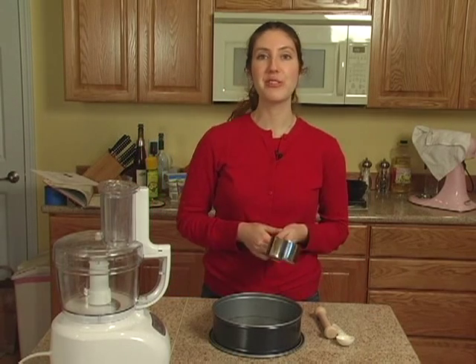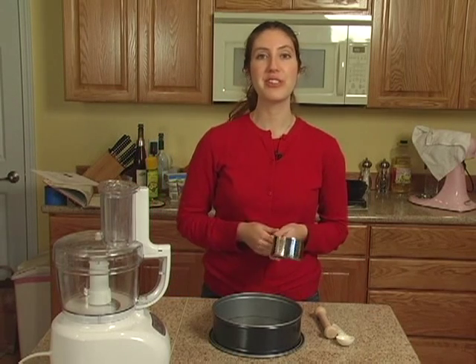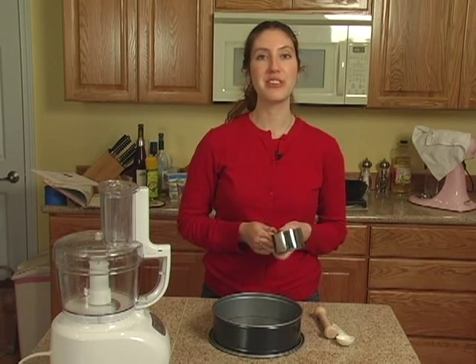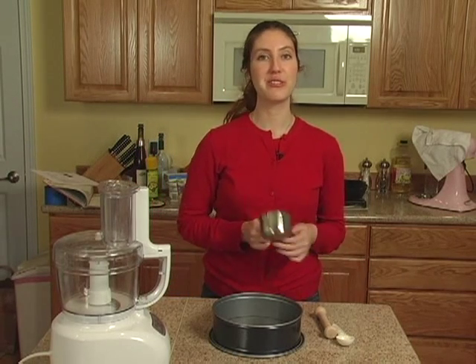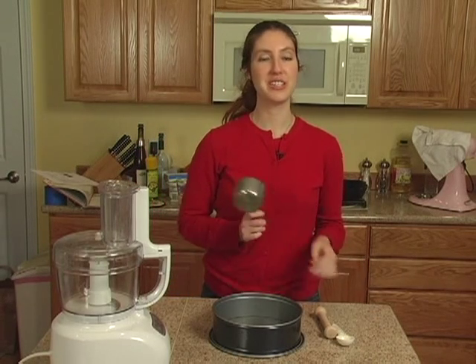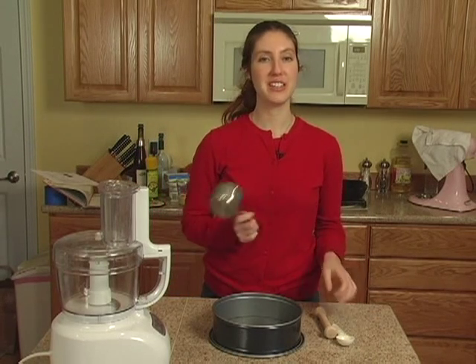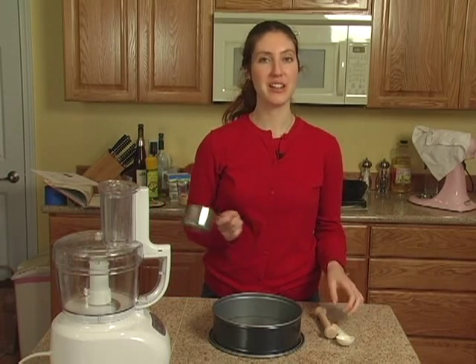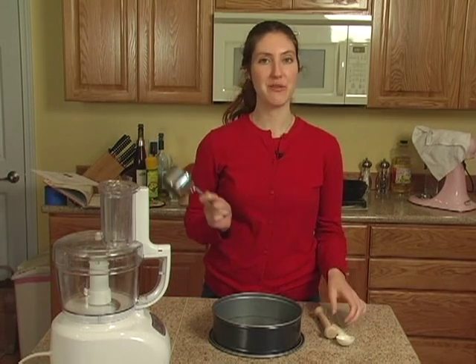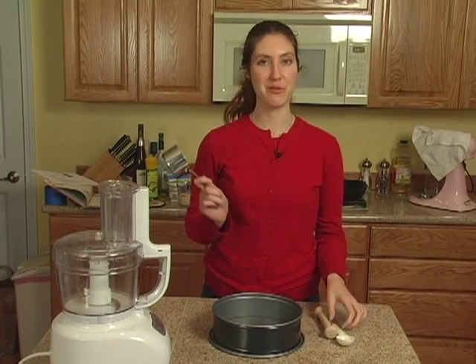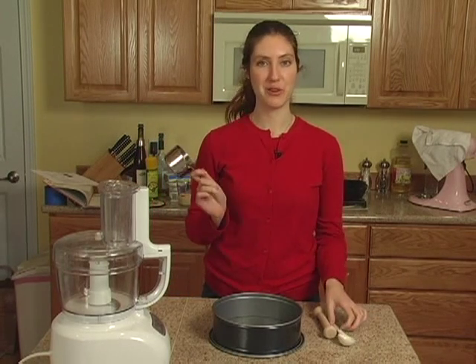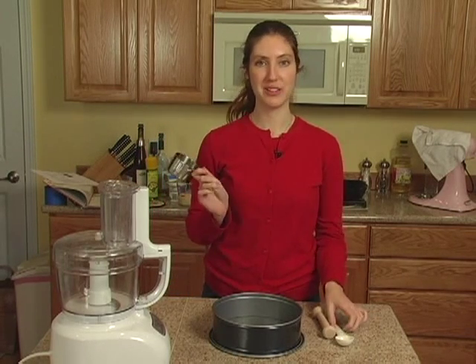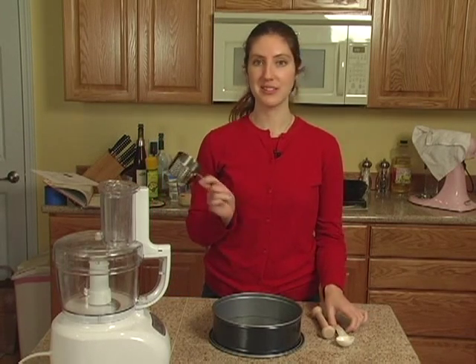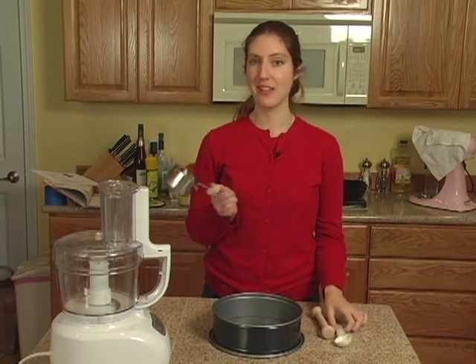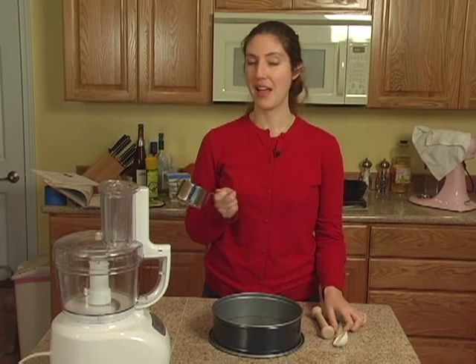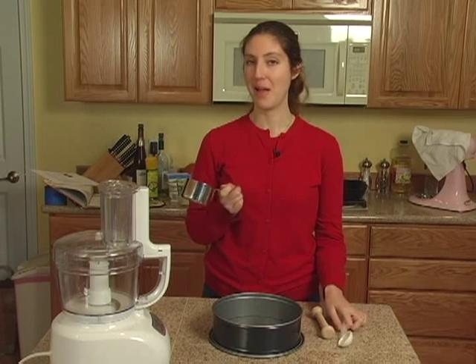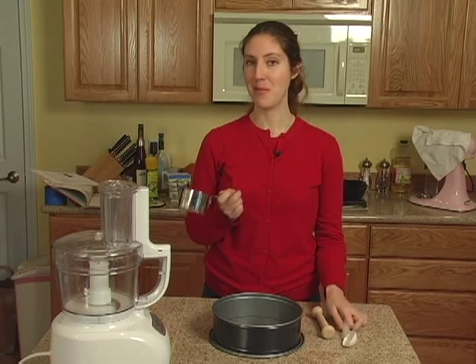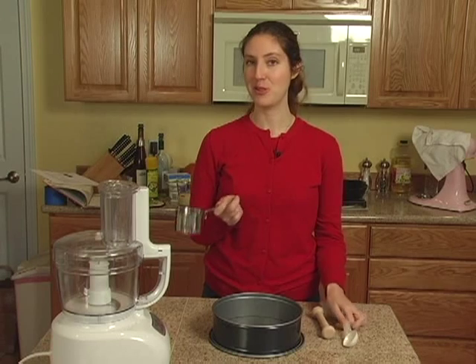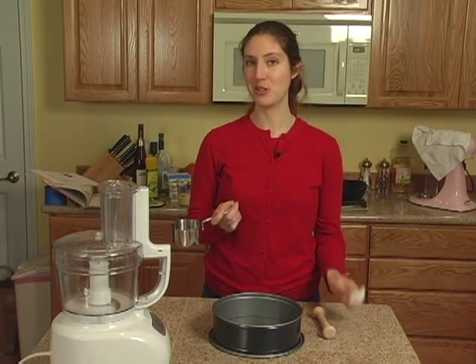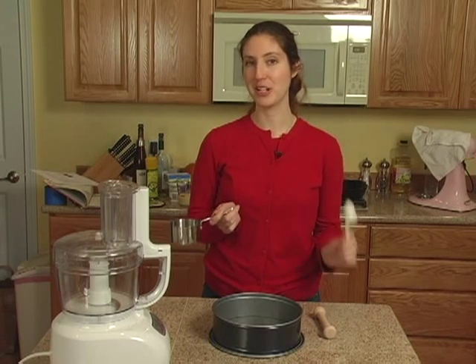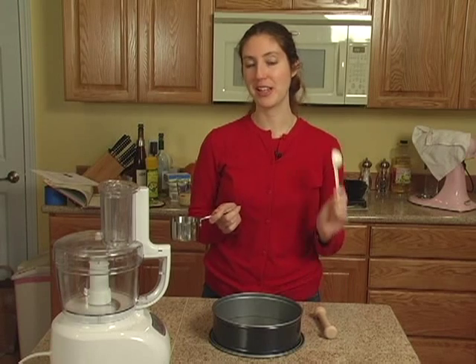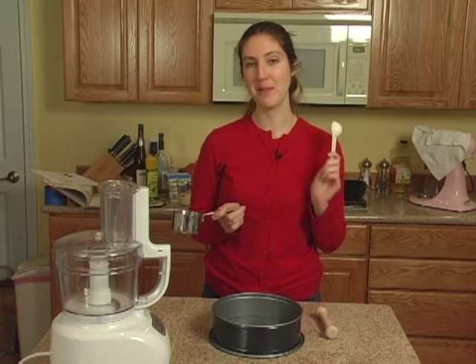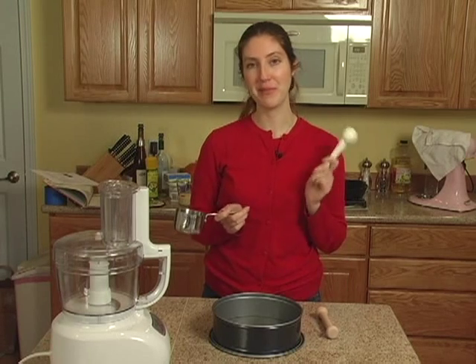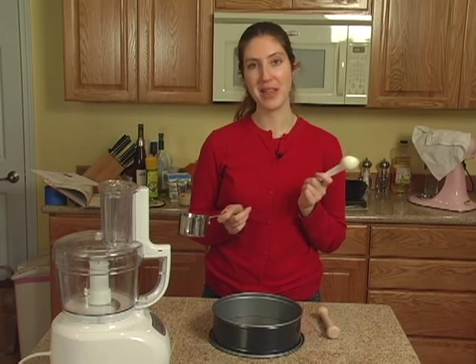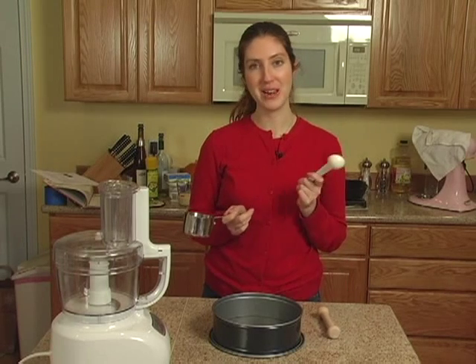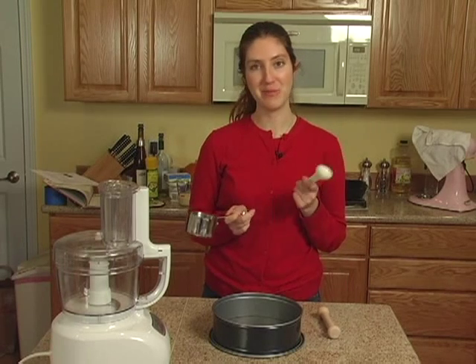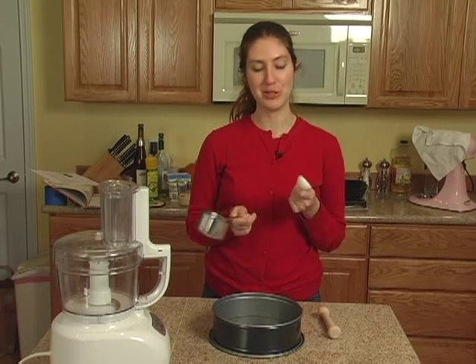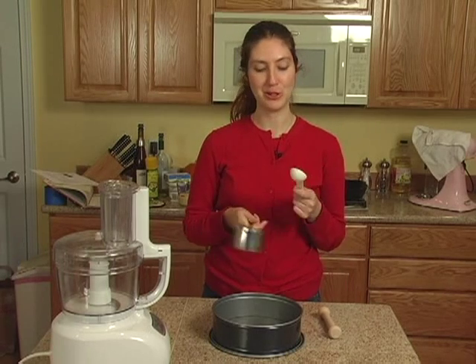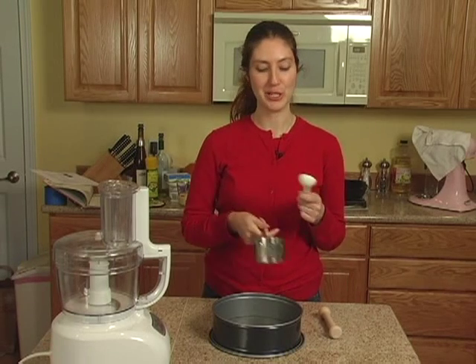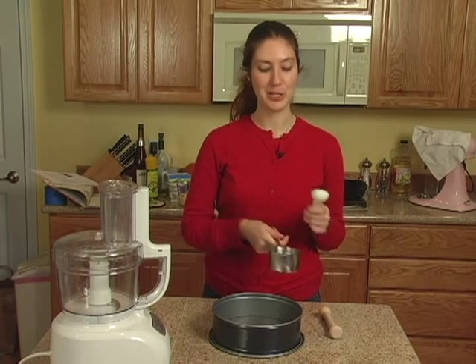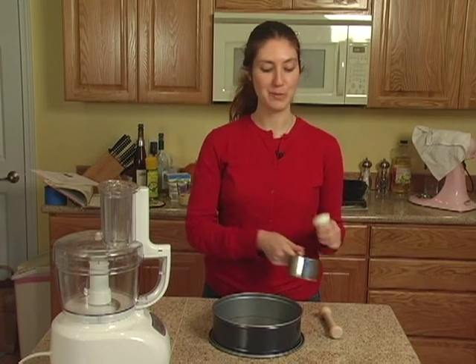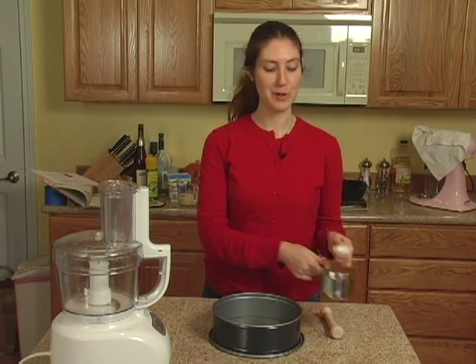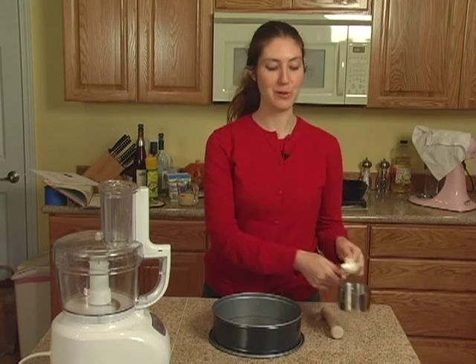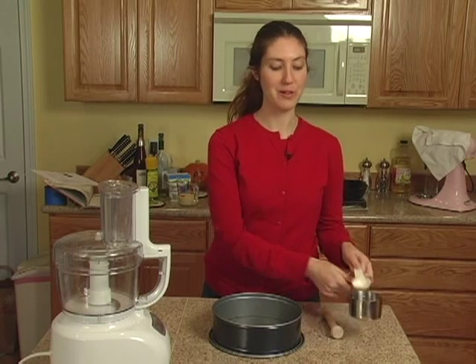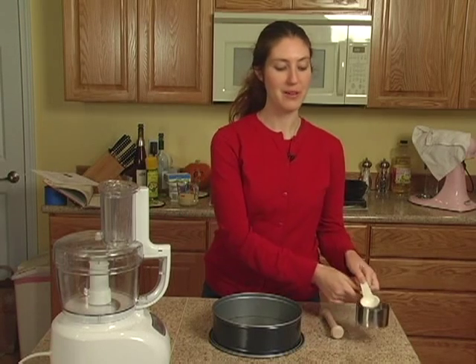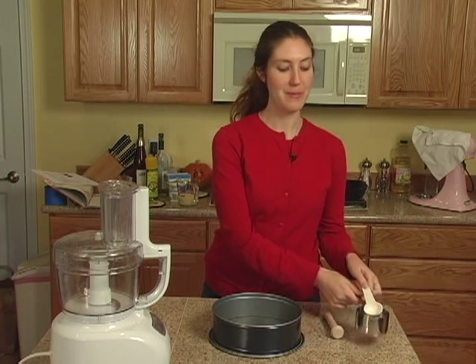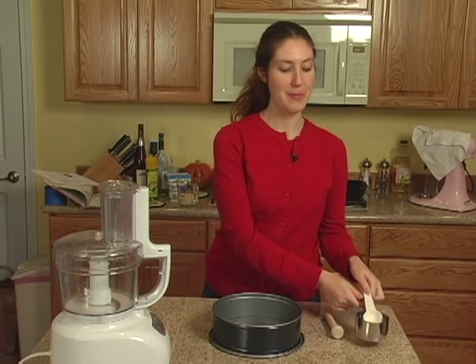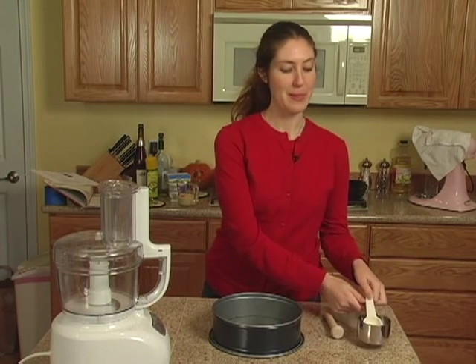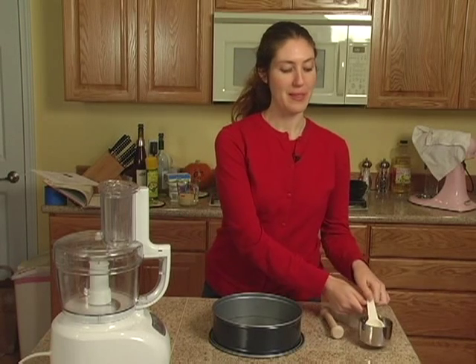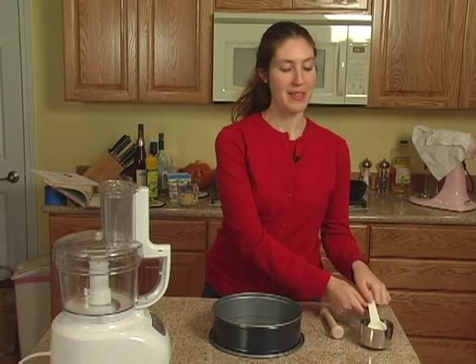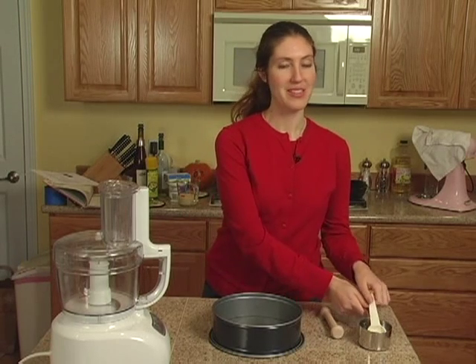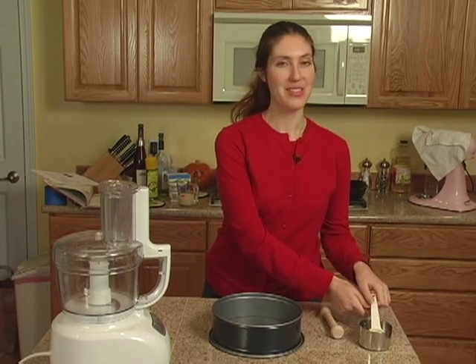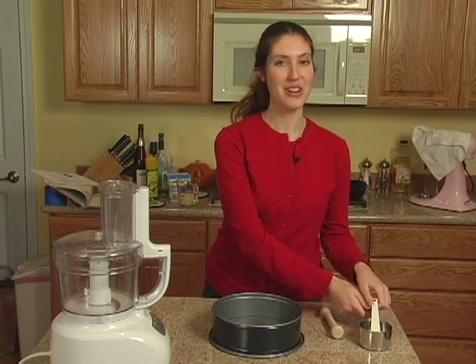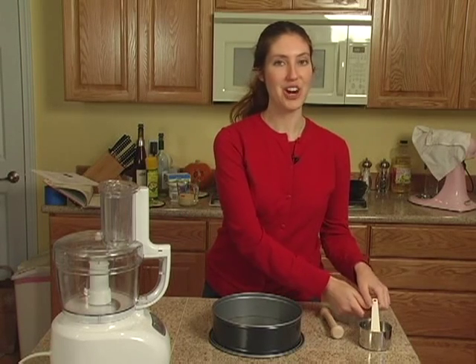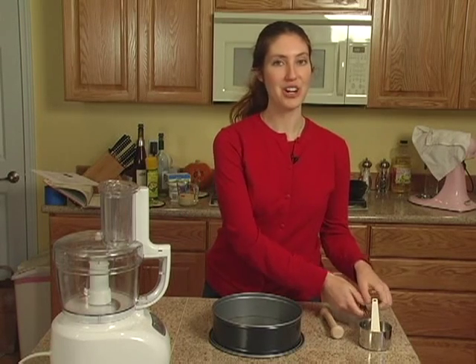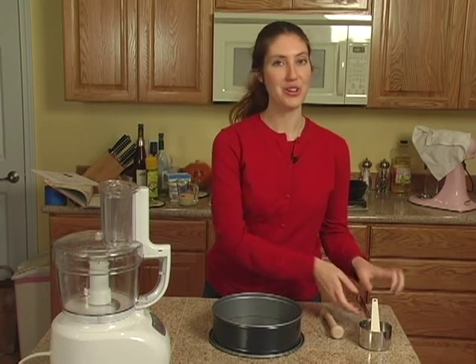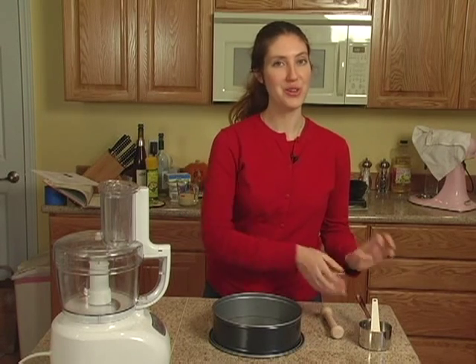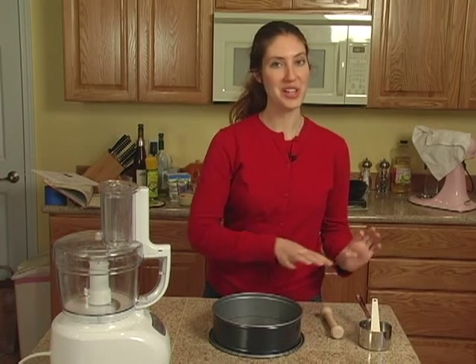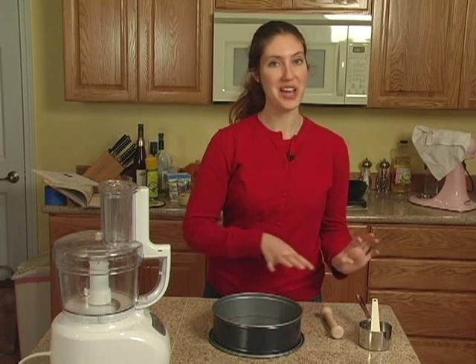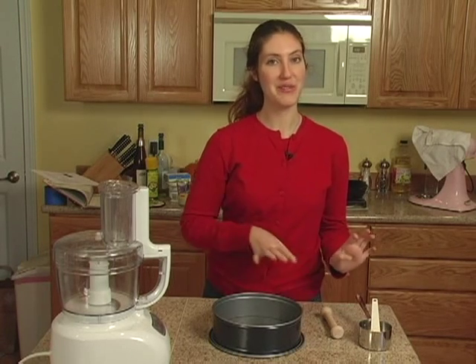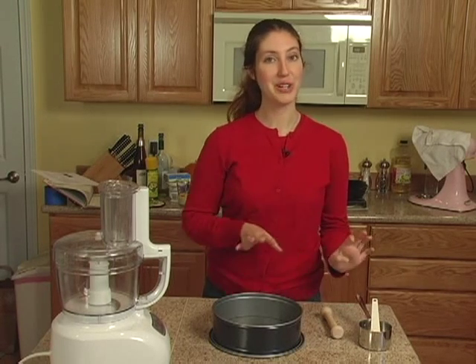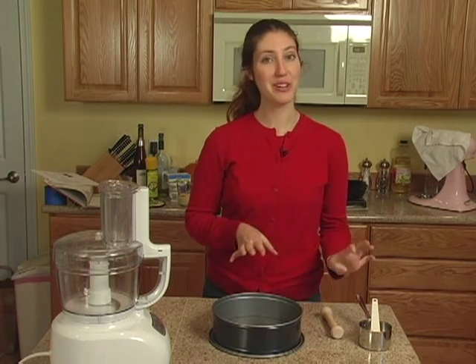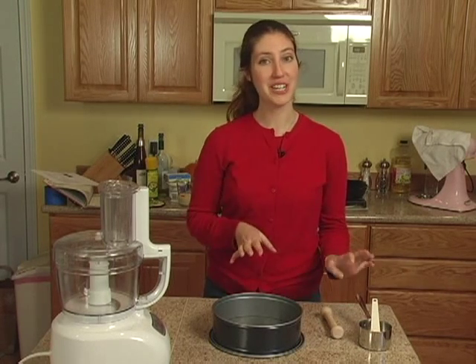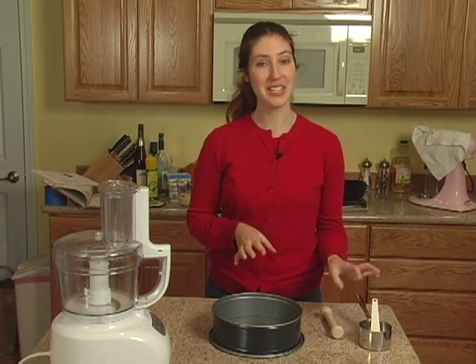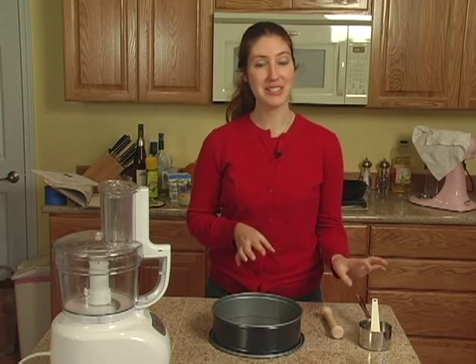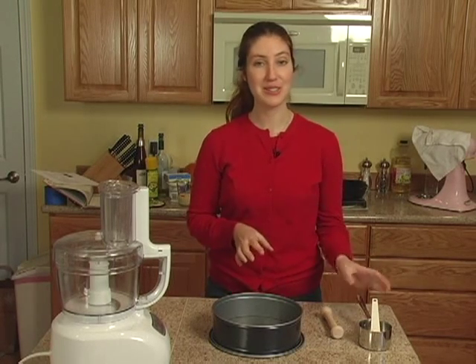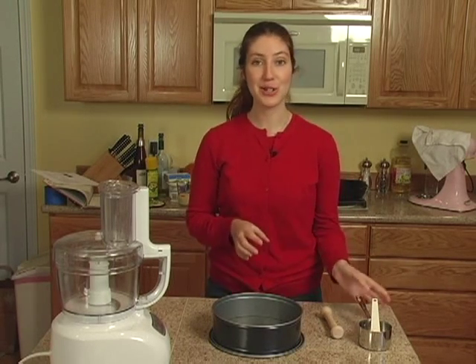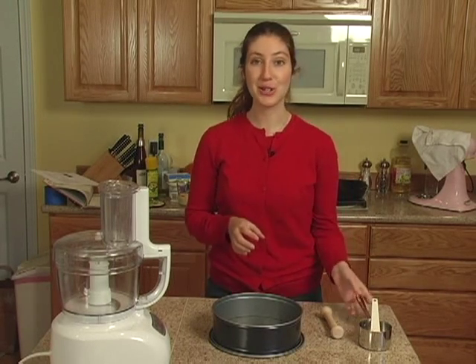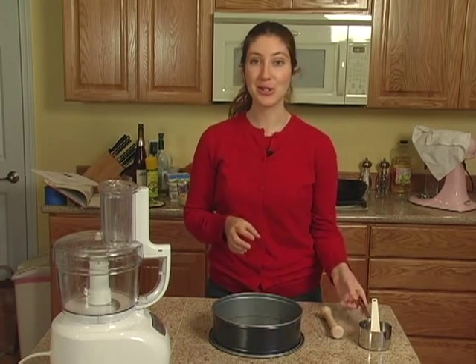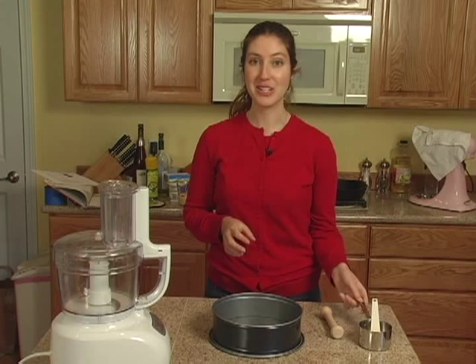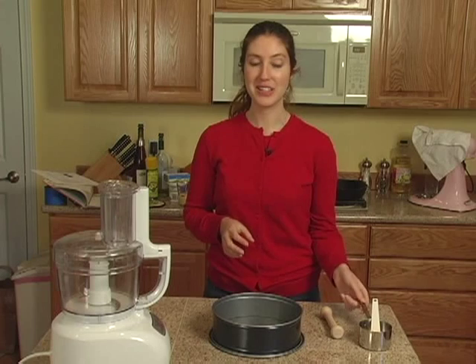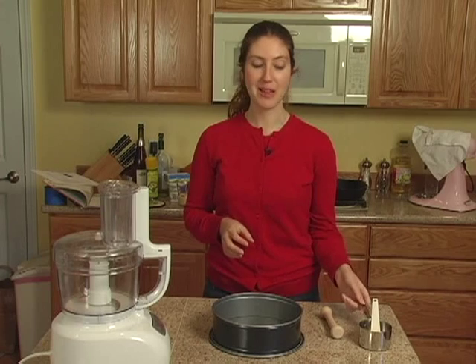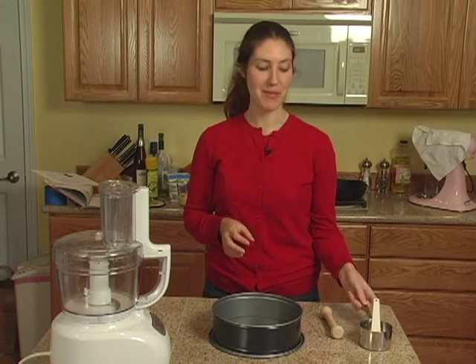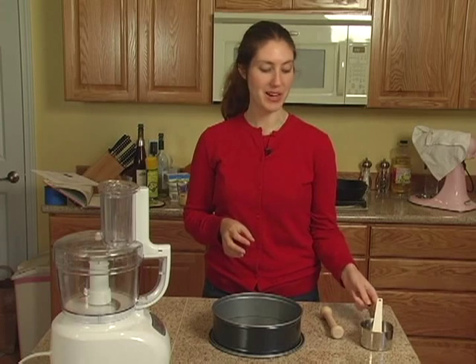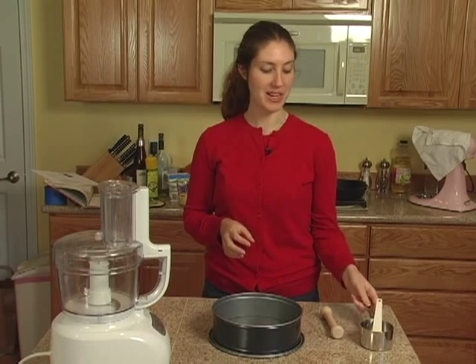You'll need, of course, a measuring cup and a measuring spoon. There aren't a whole lot of ingredients, so you don't need that many.